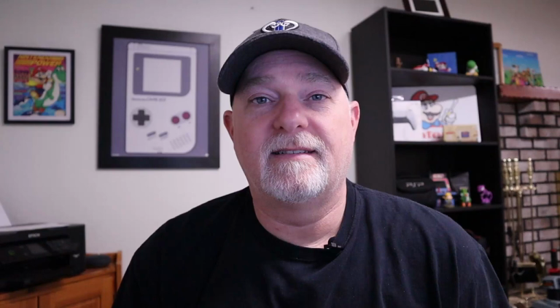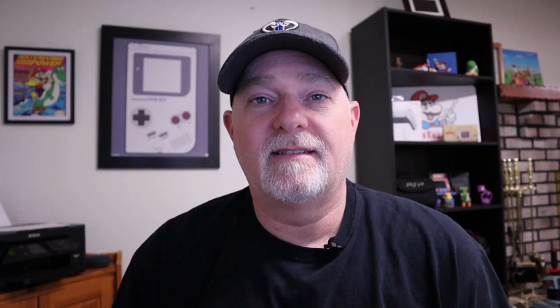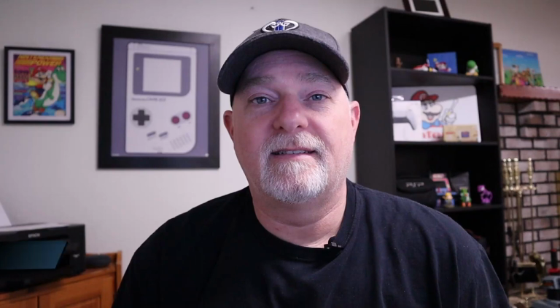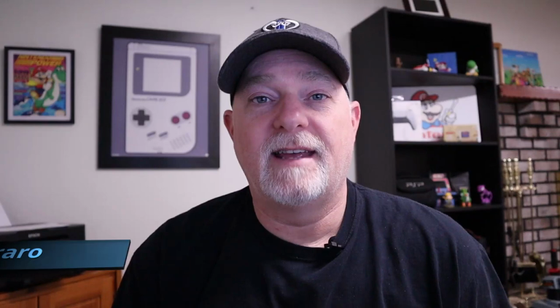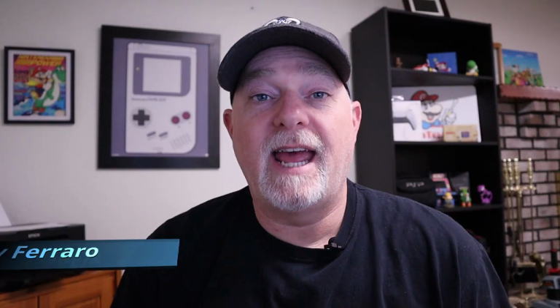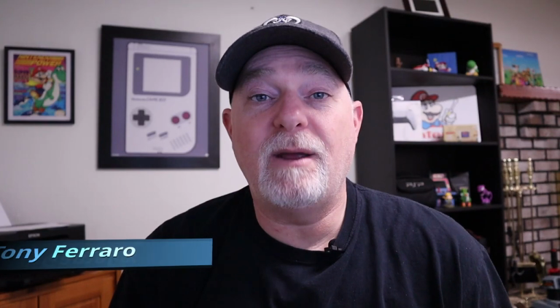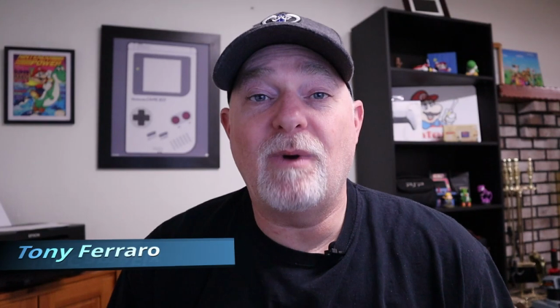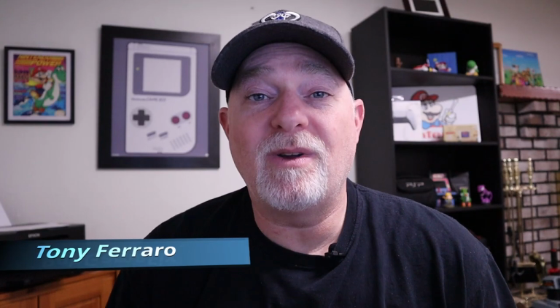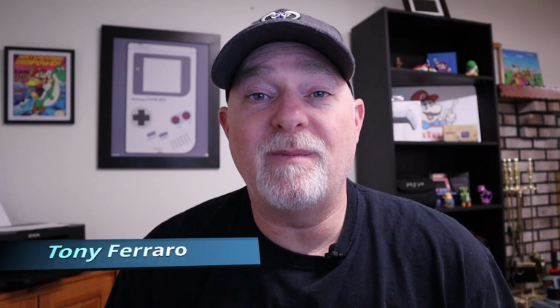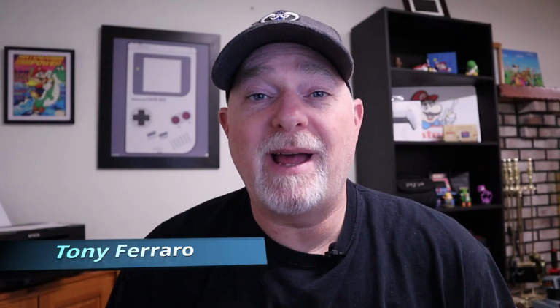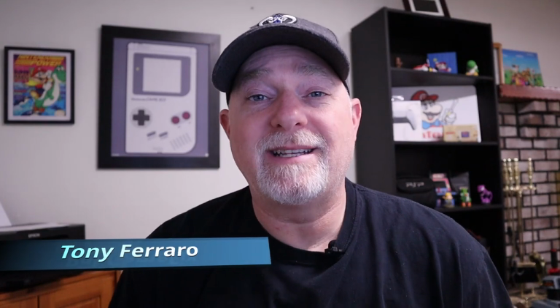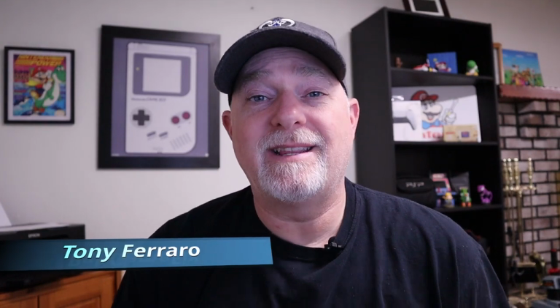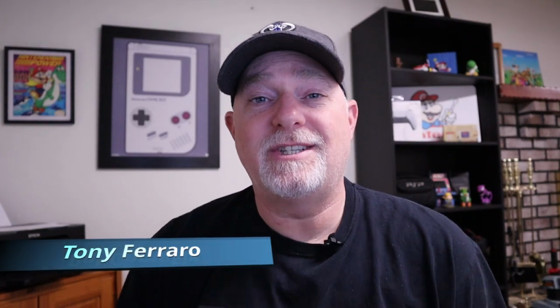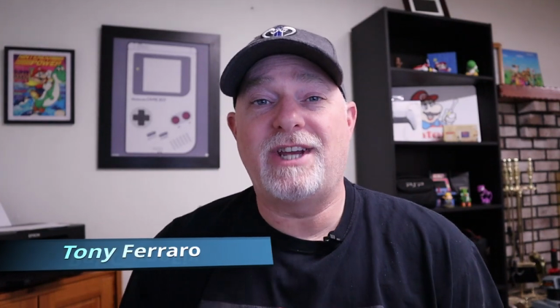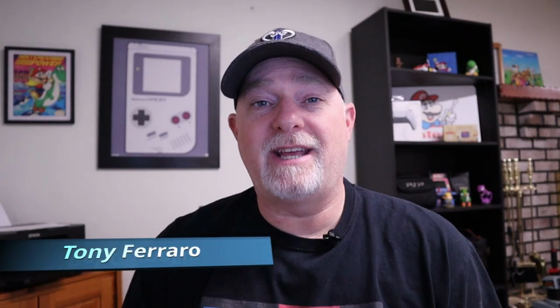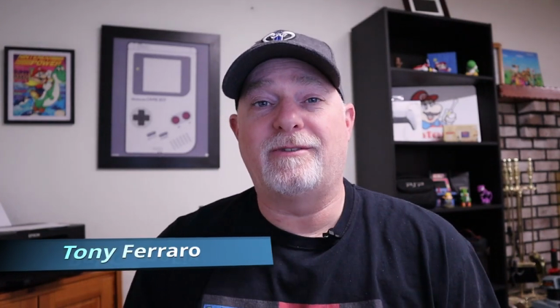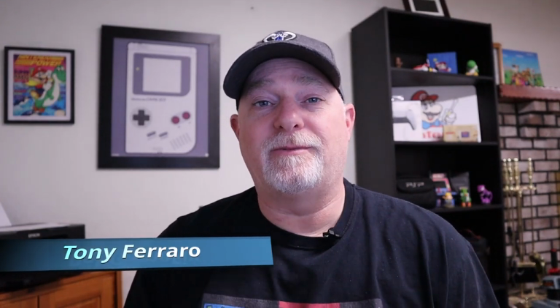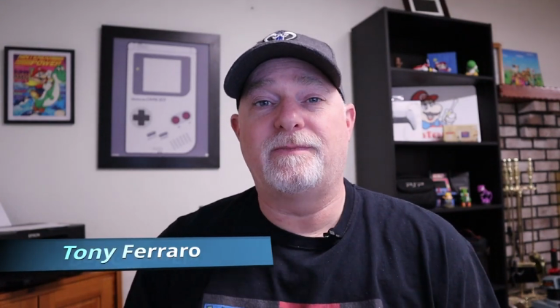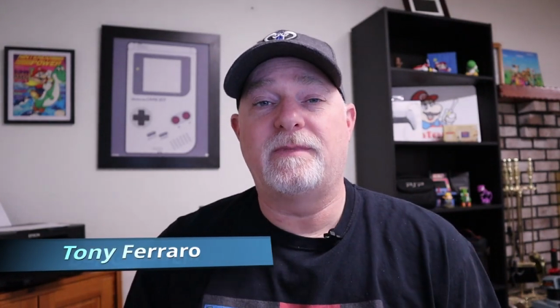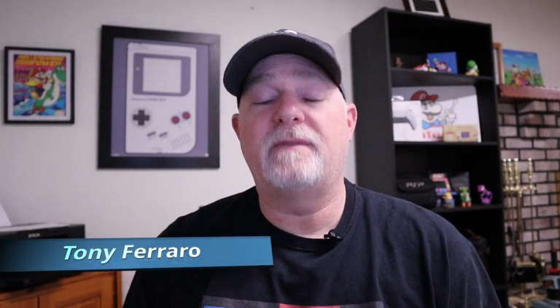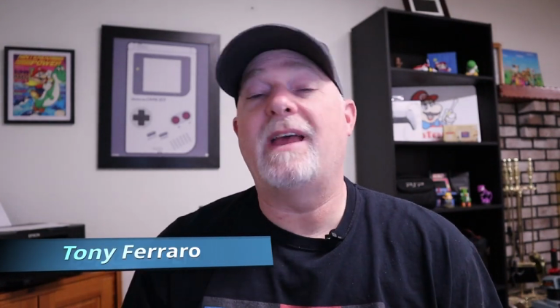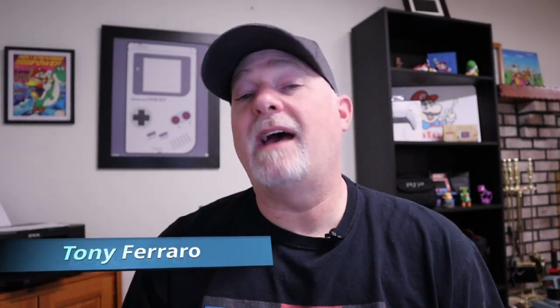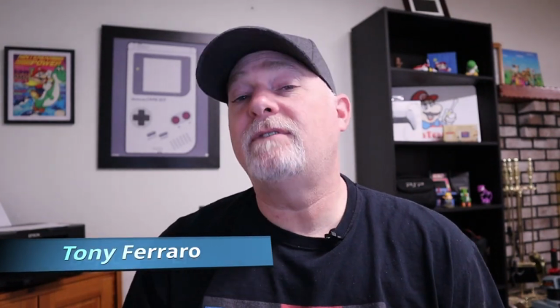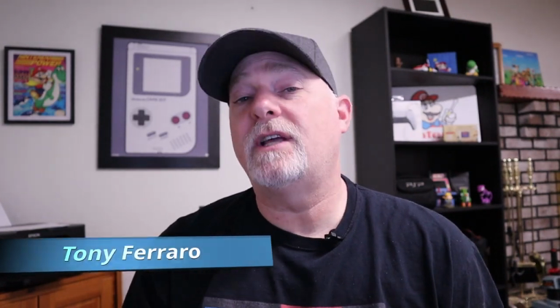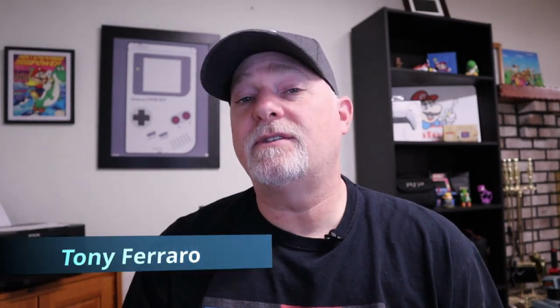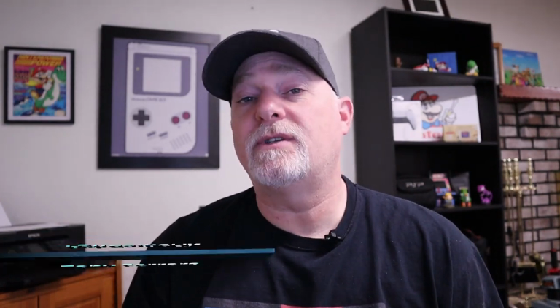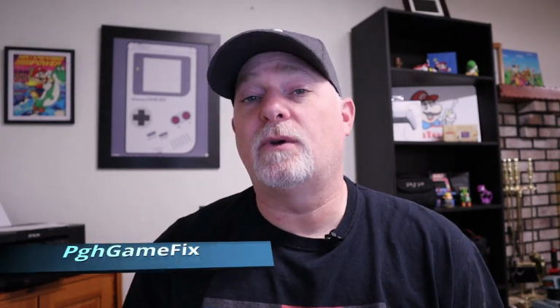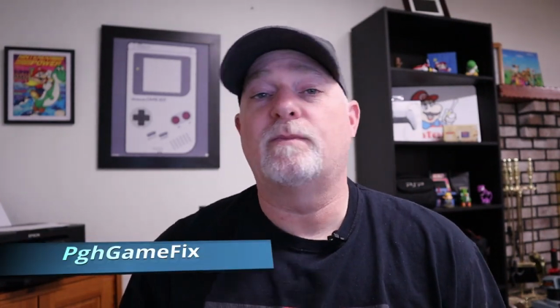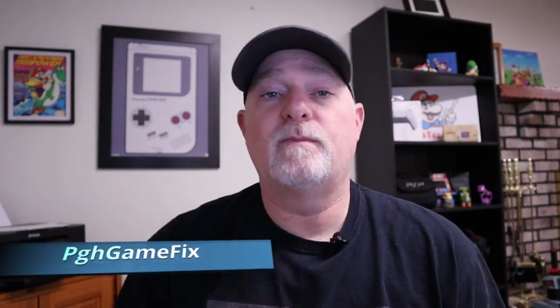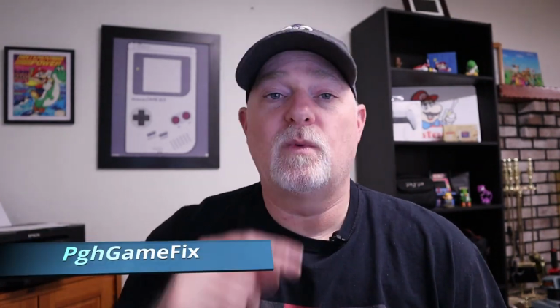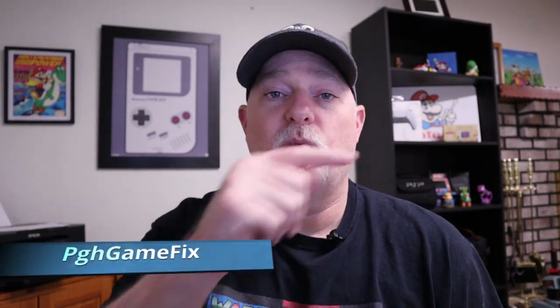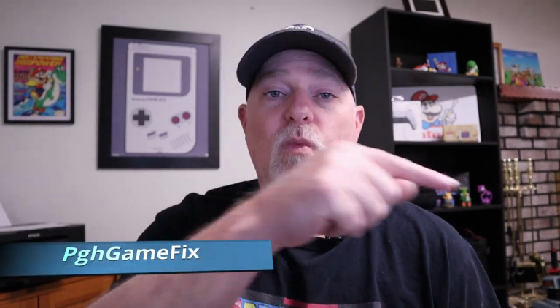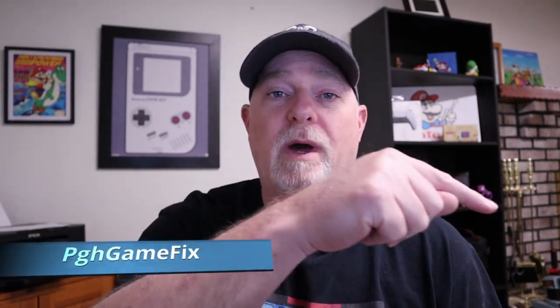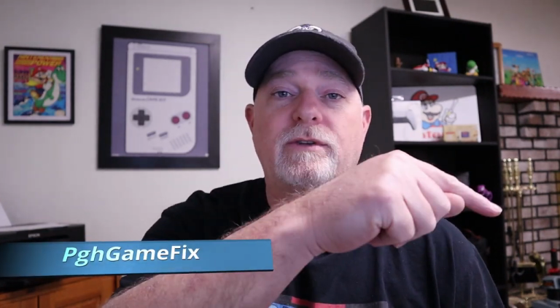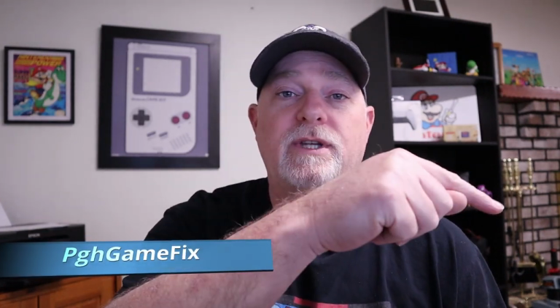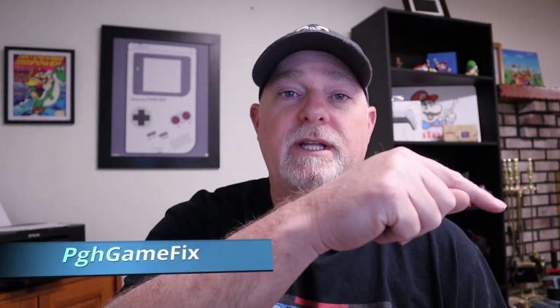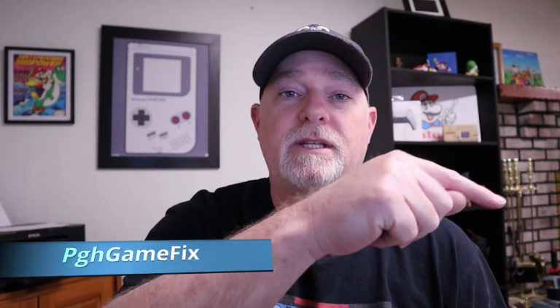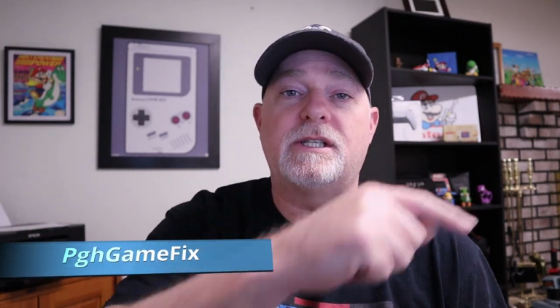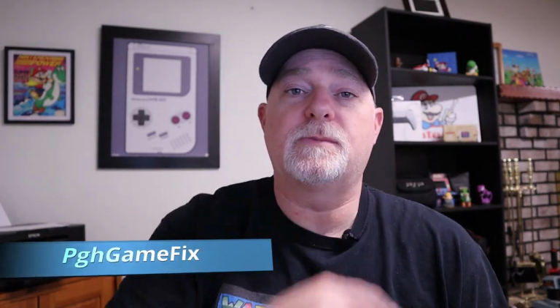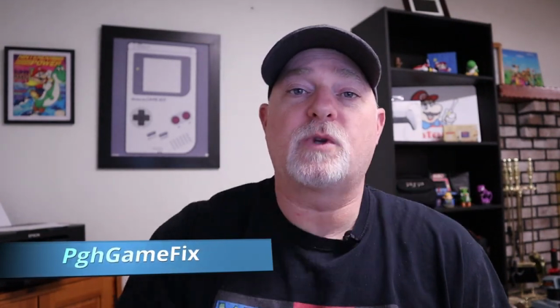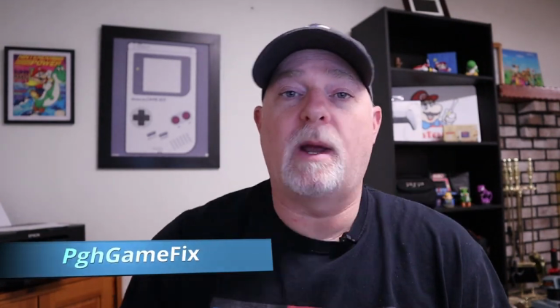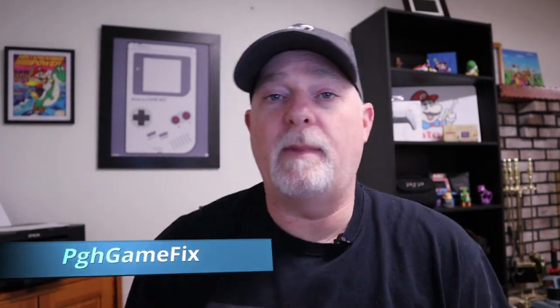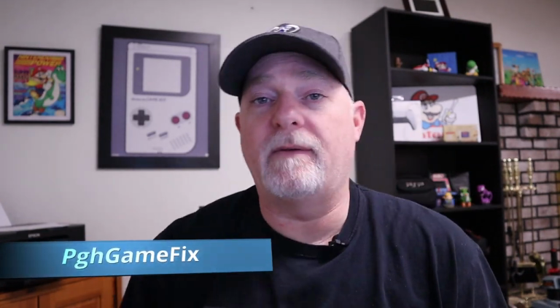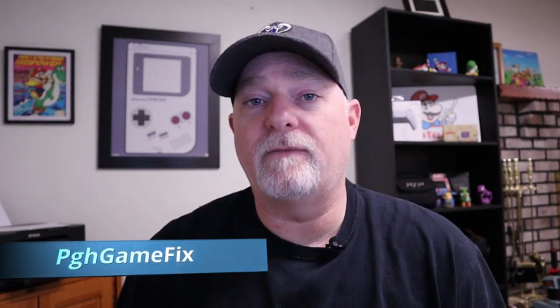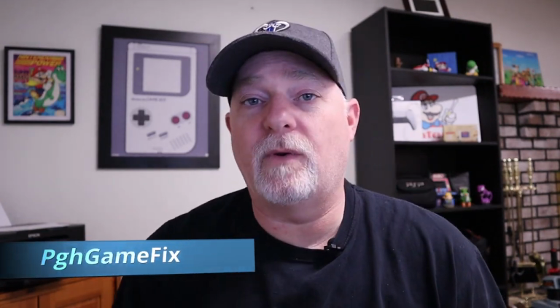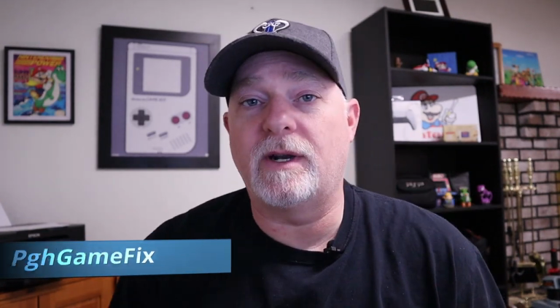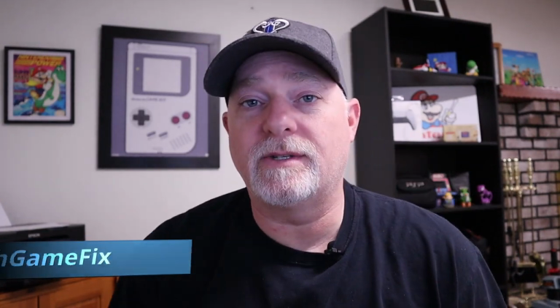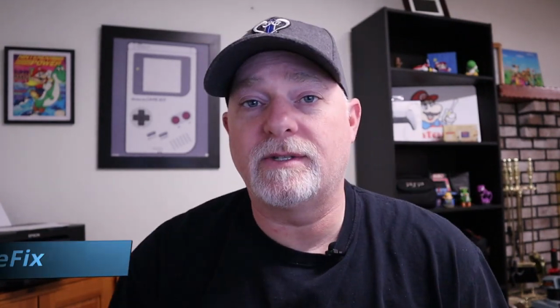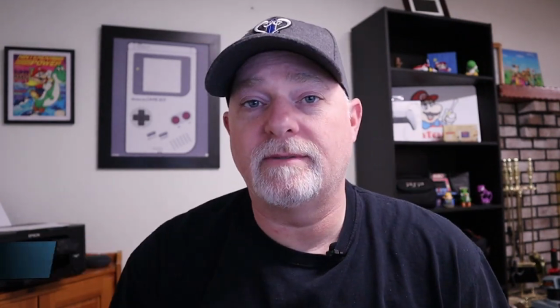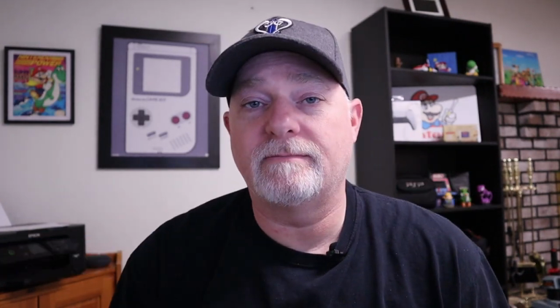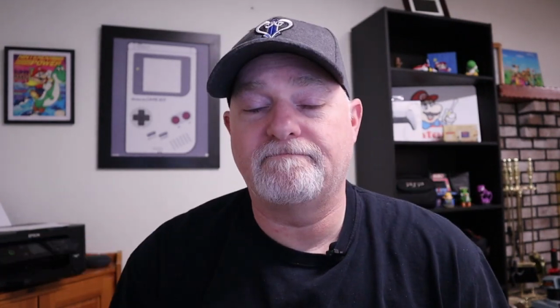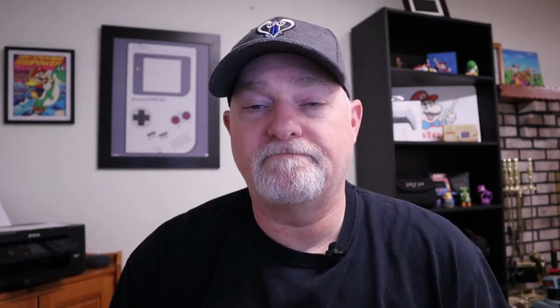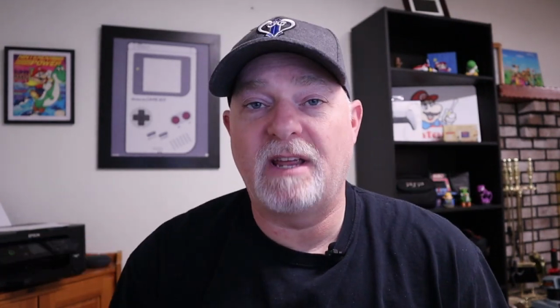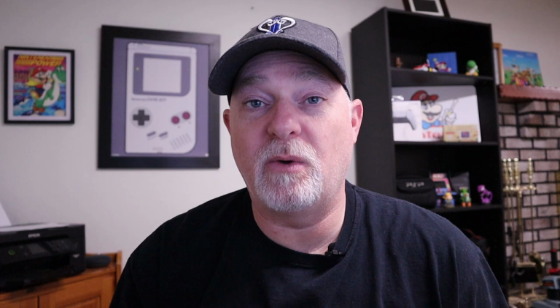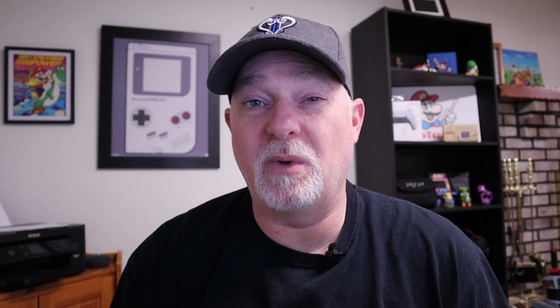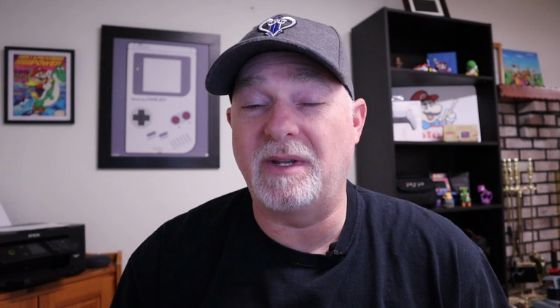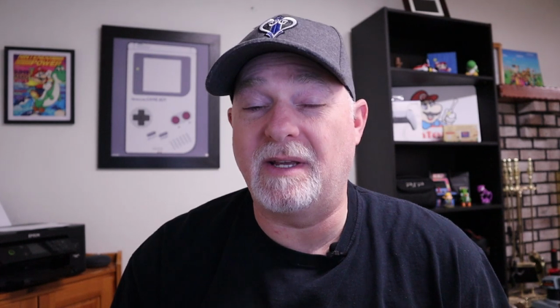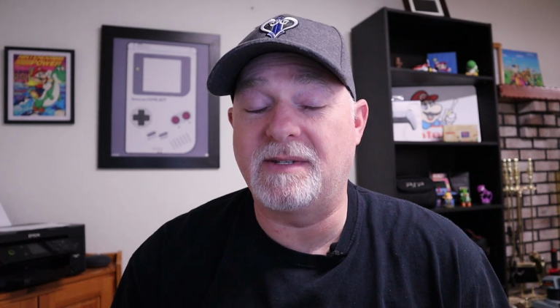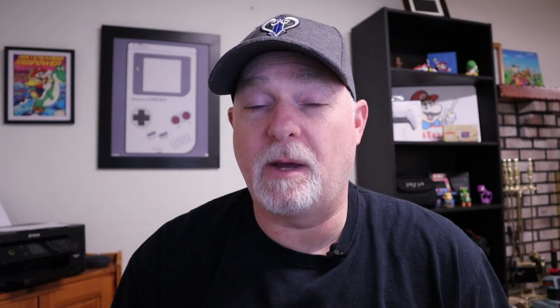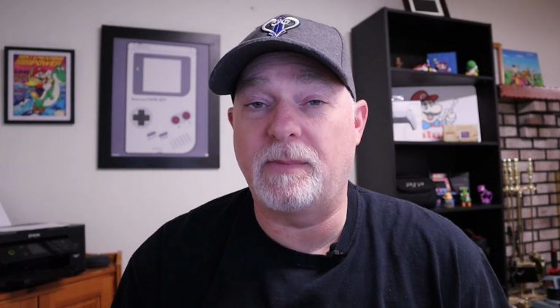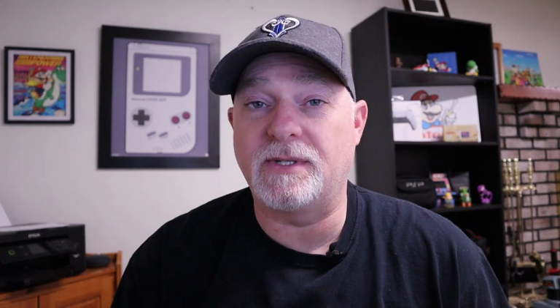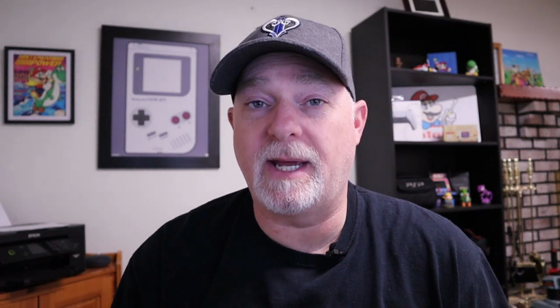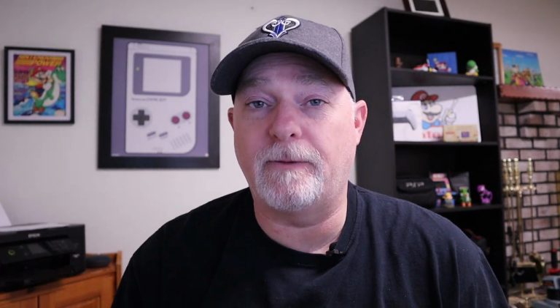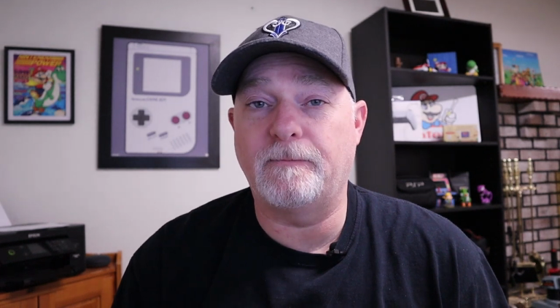Hey, welcome back to the channel. If you haven't done so, why don't you hit the subscribe button for us? It really does help us out.